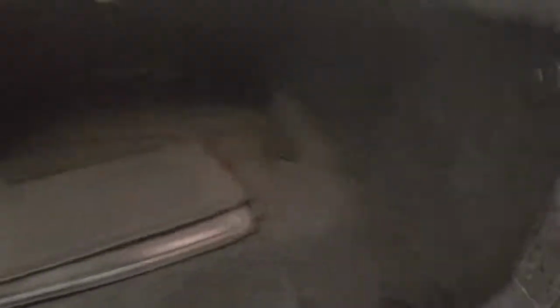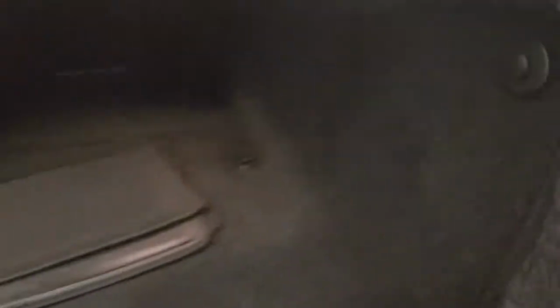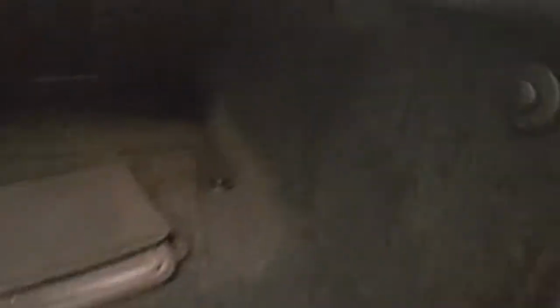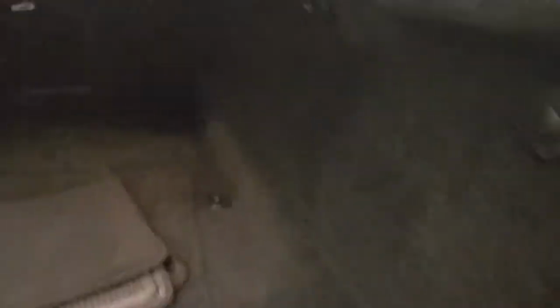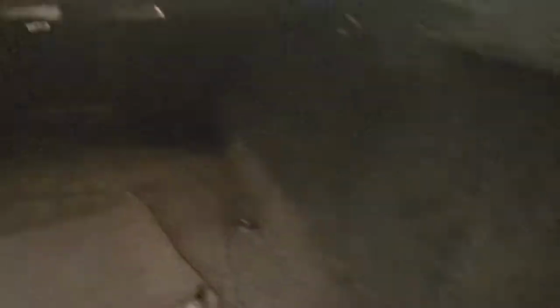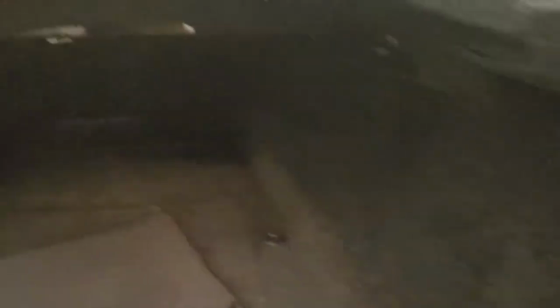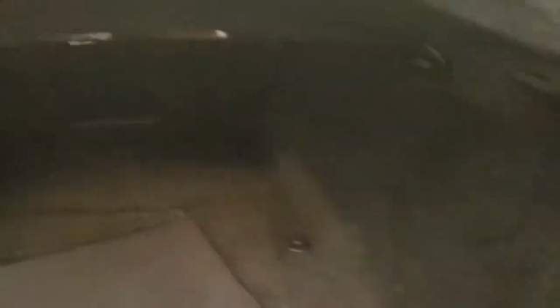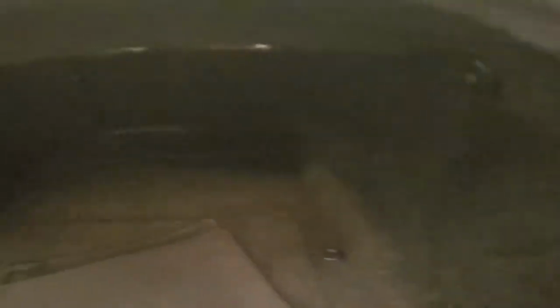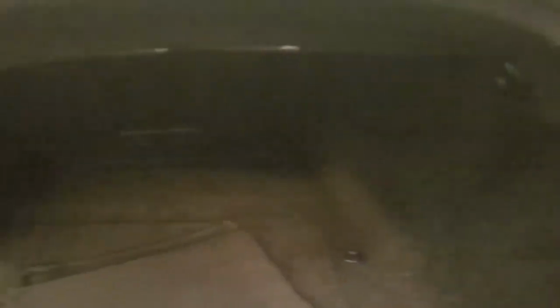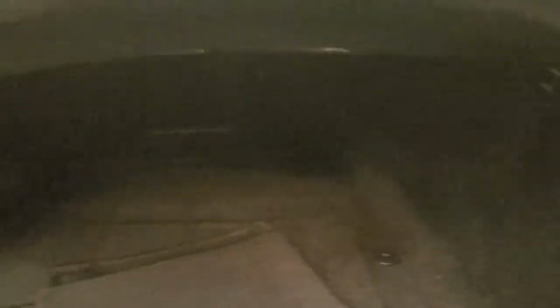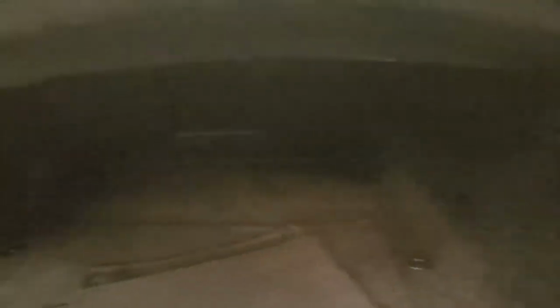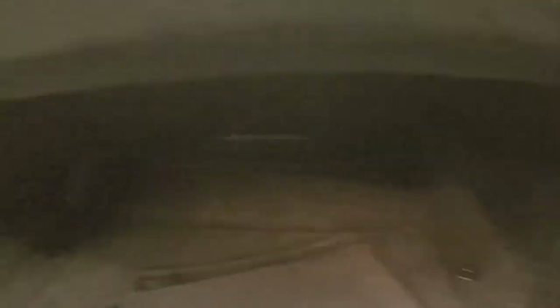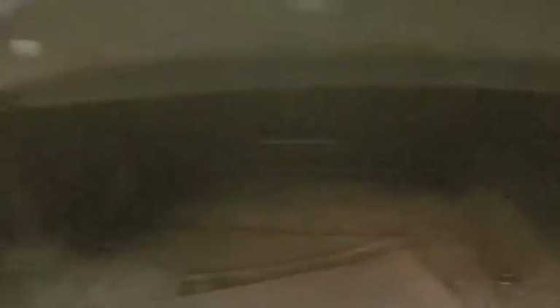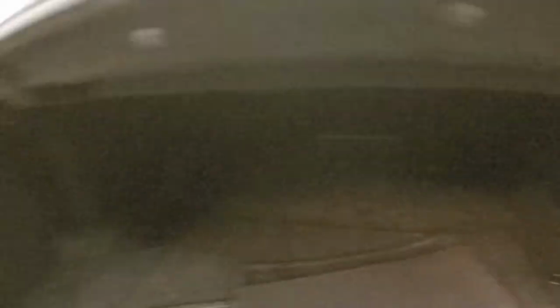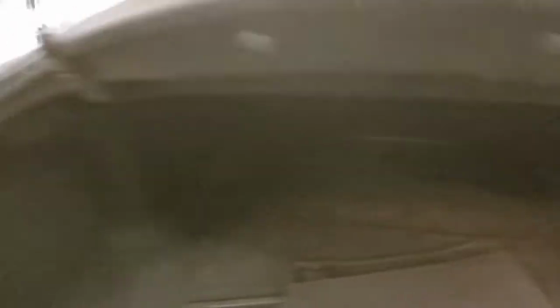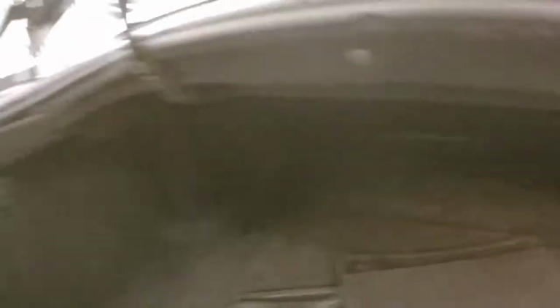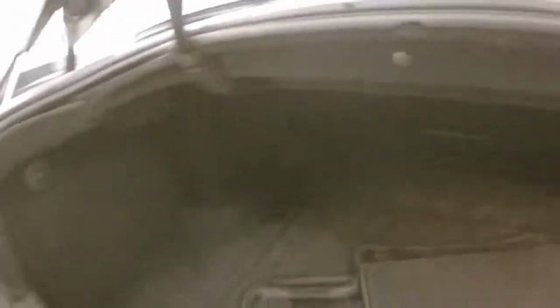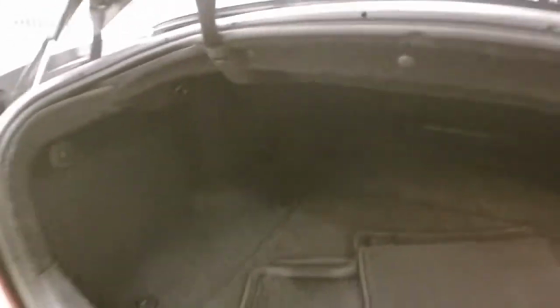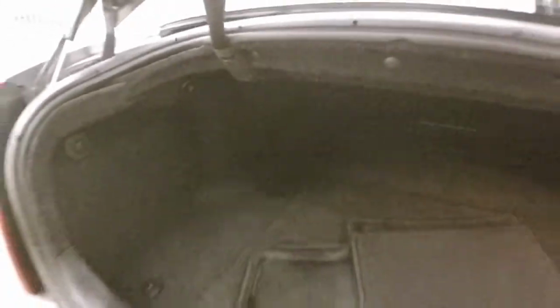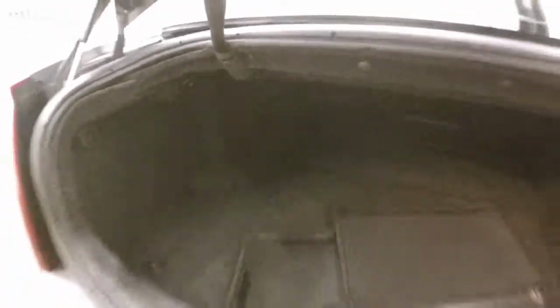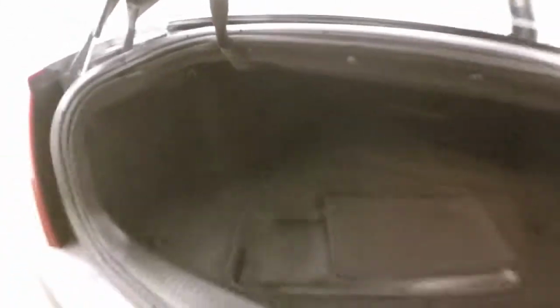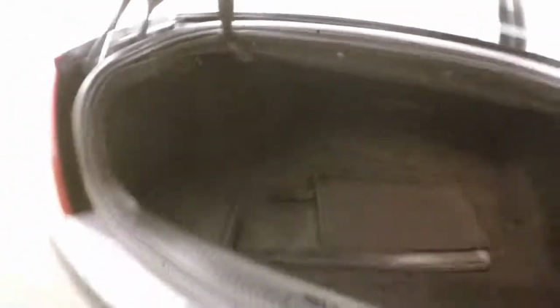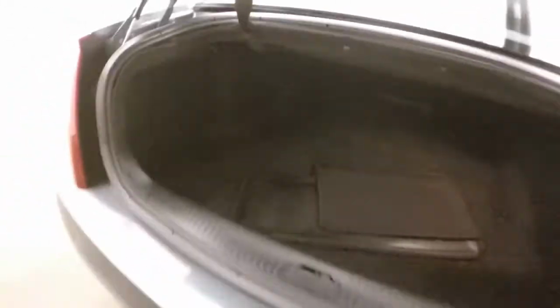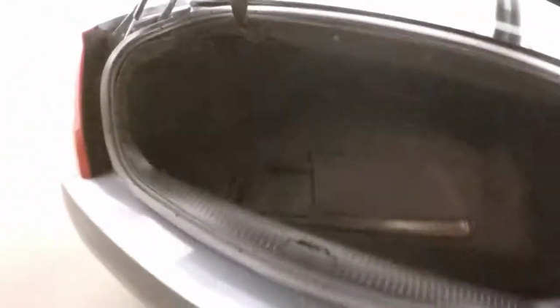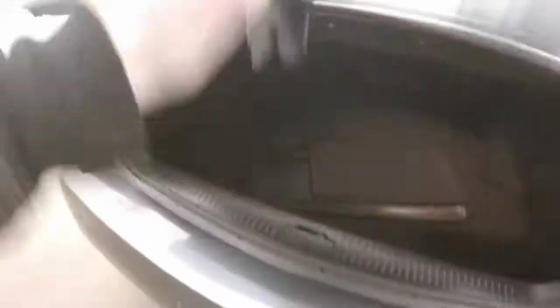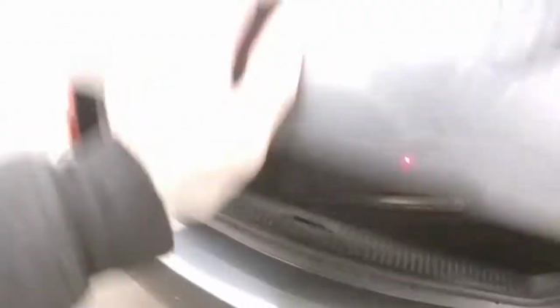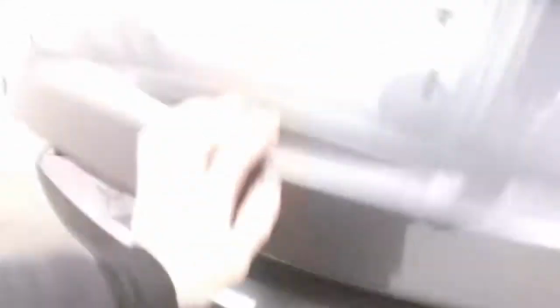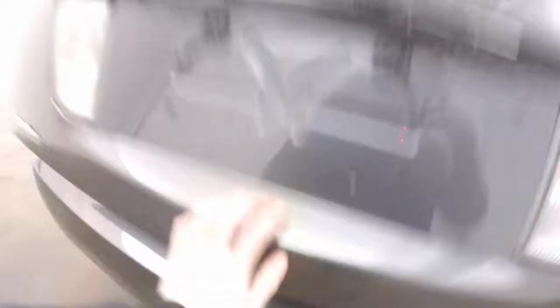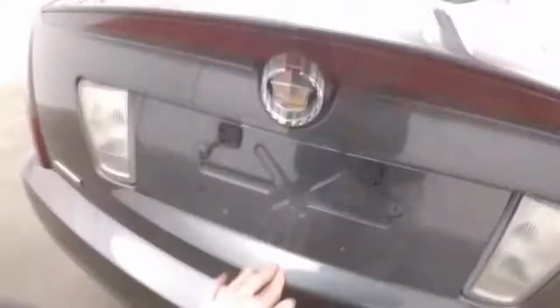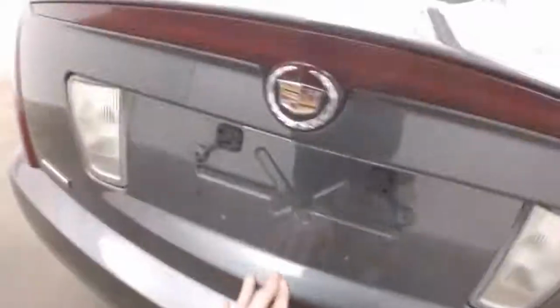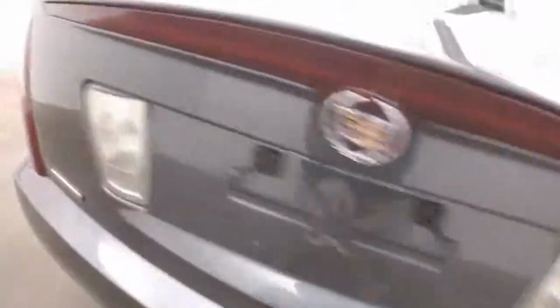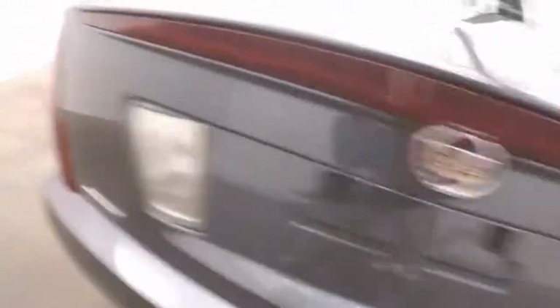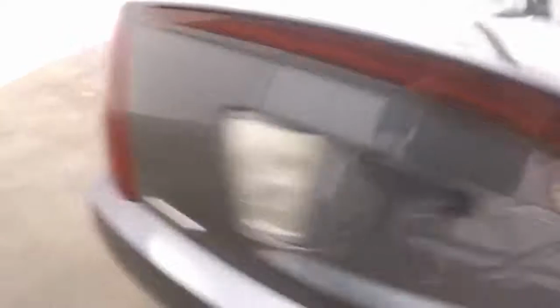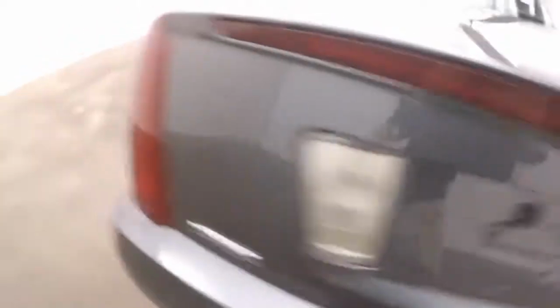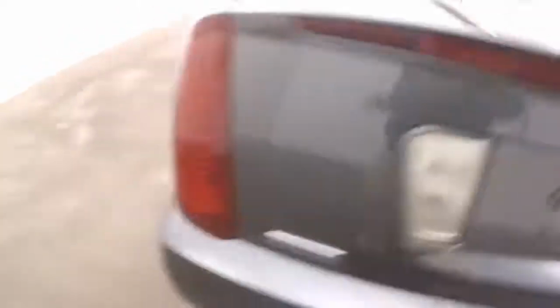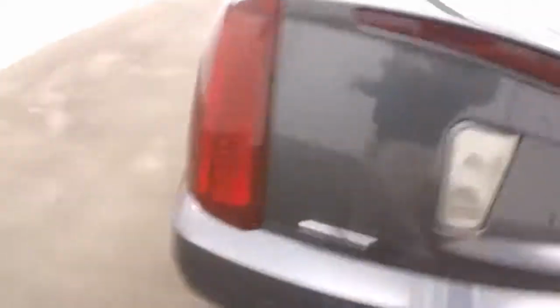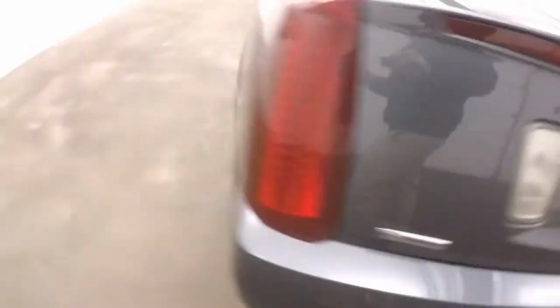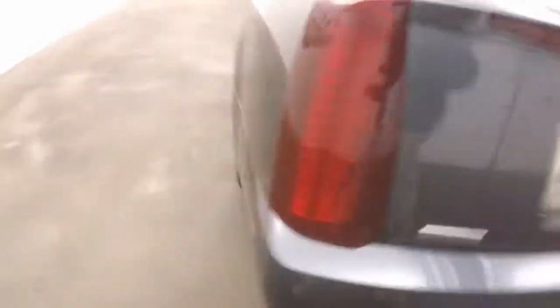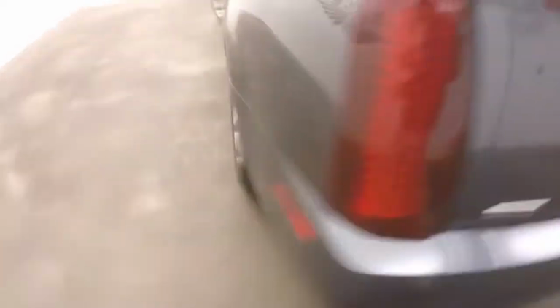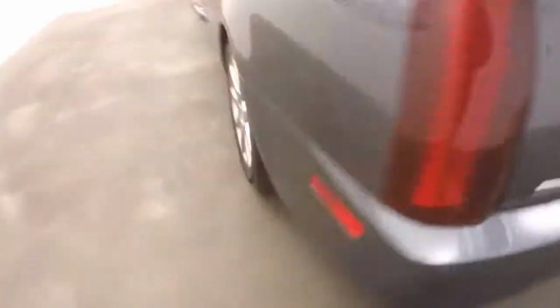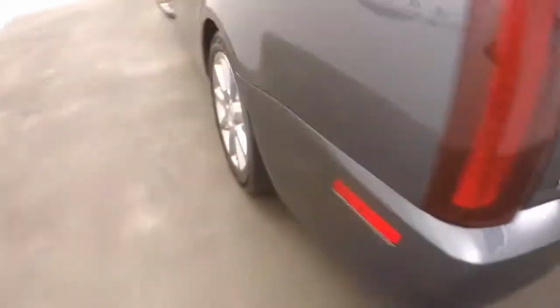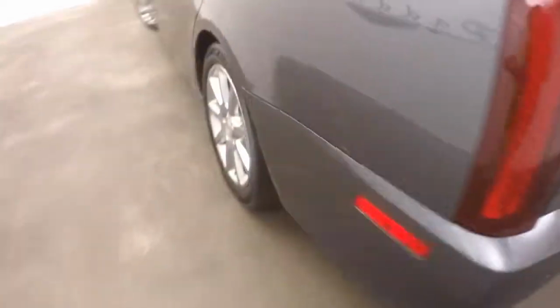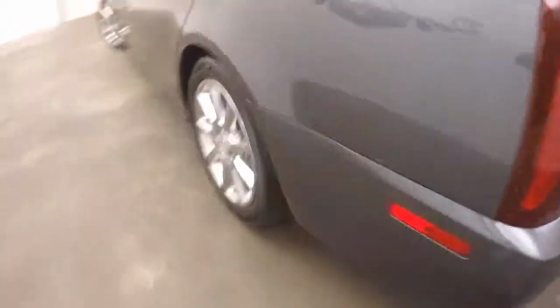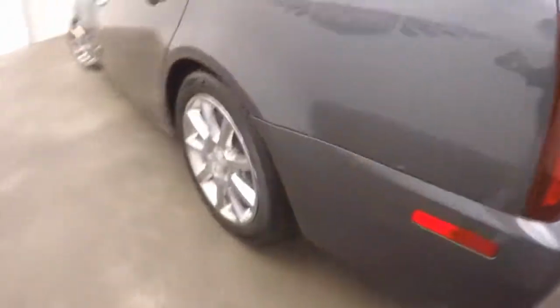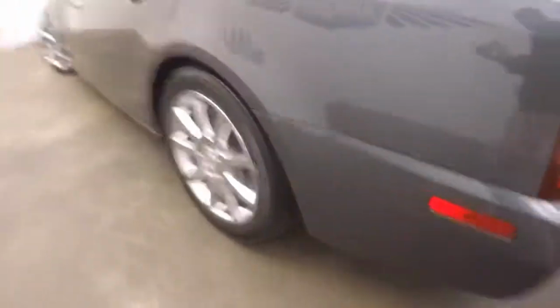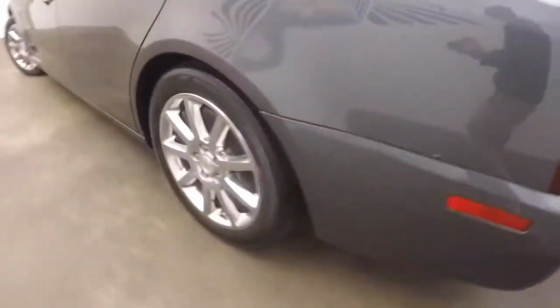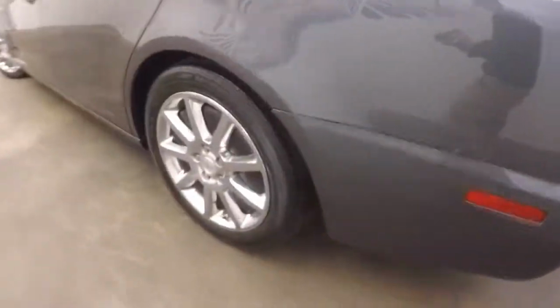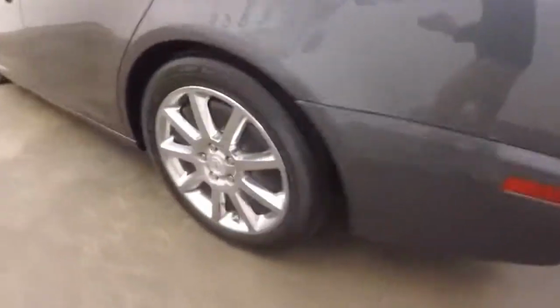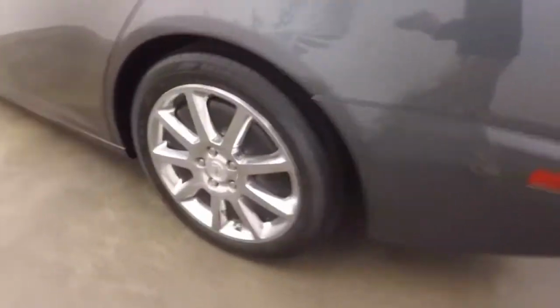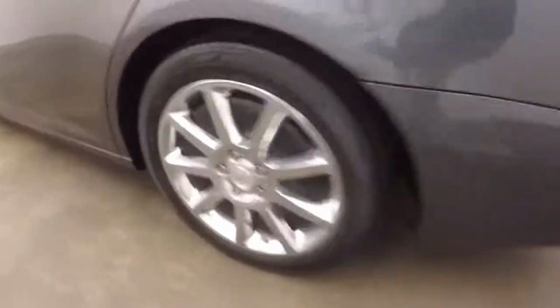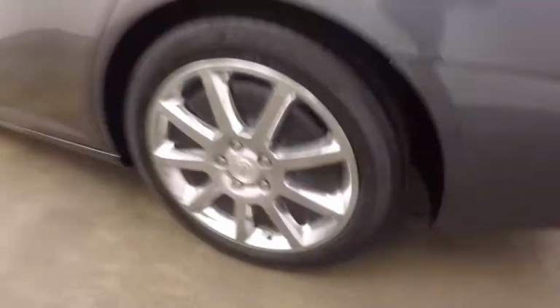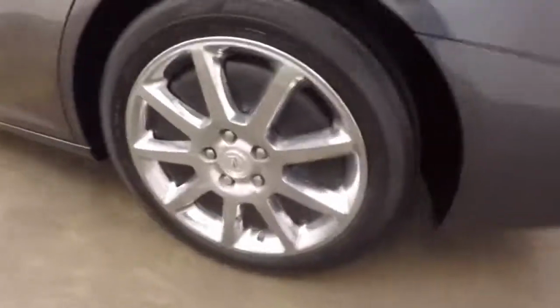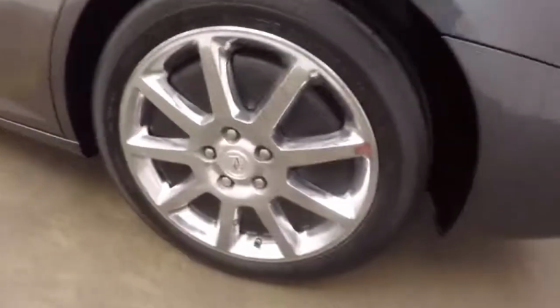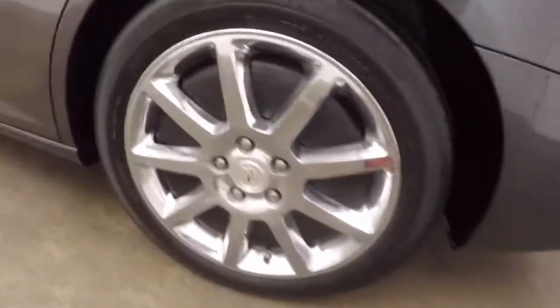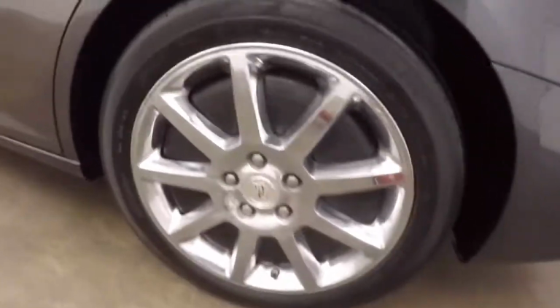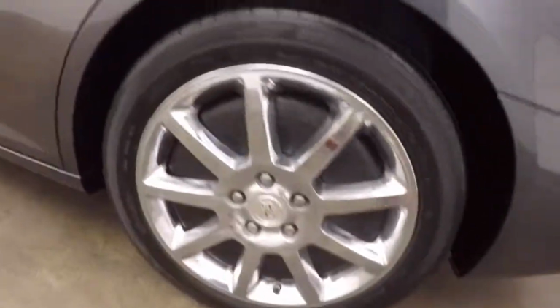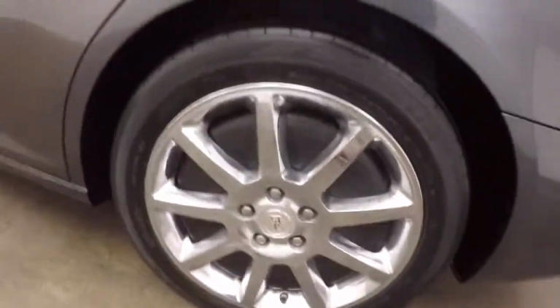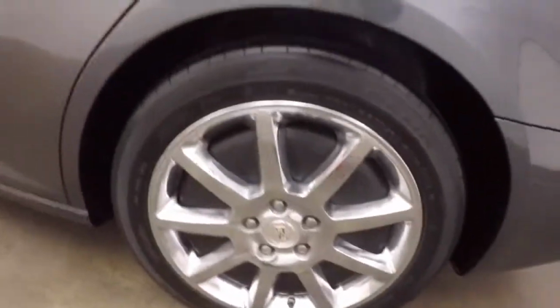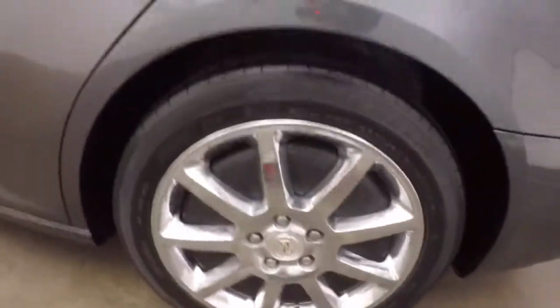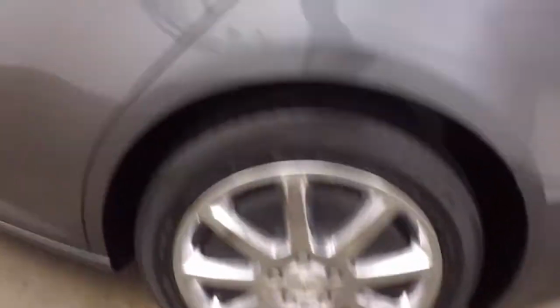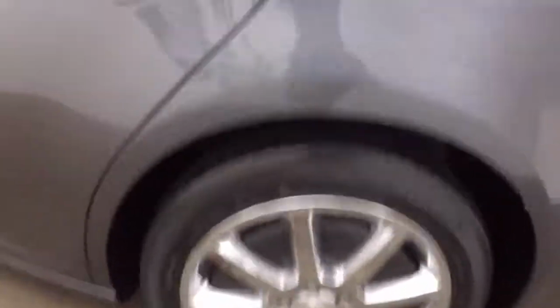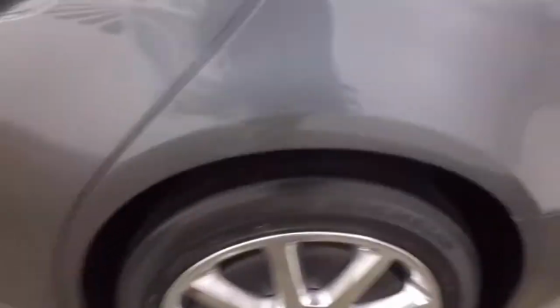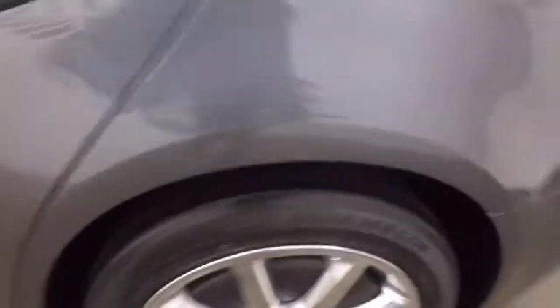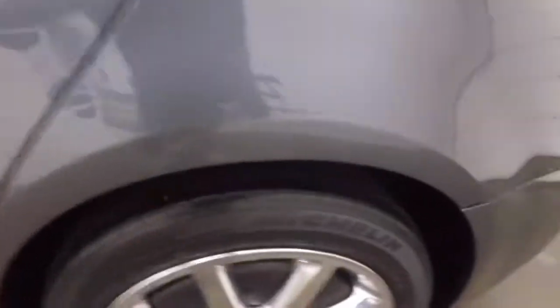Nice large trunk, plenty of space. Nice chrome alloy wheels.